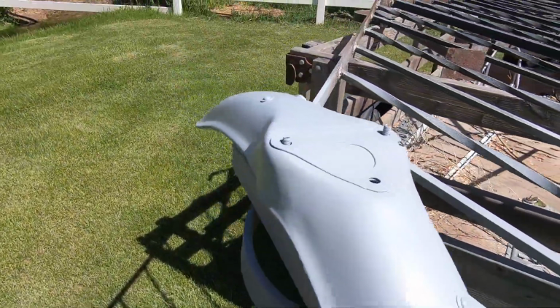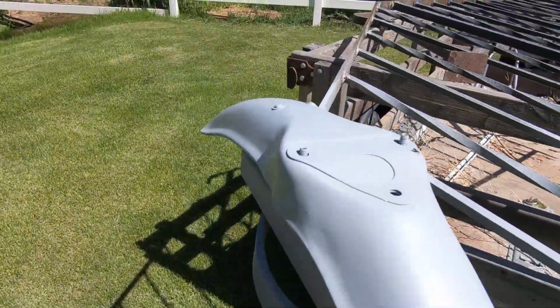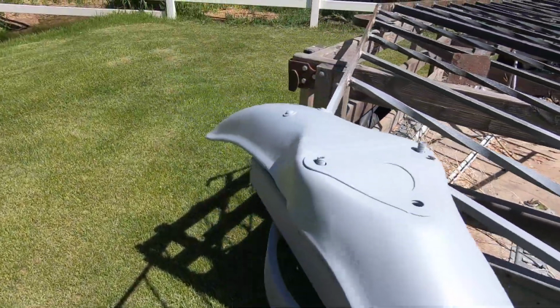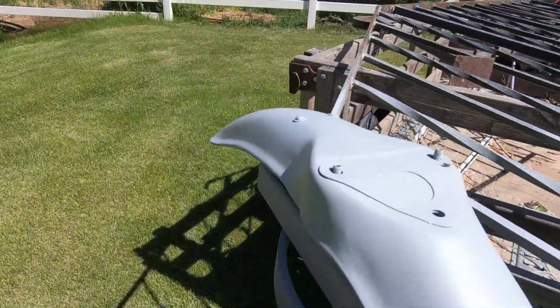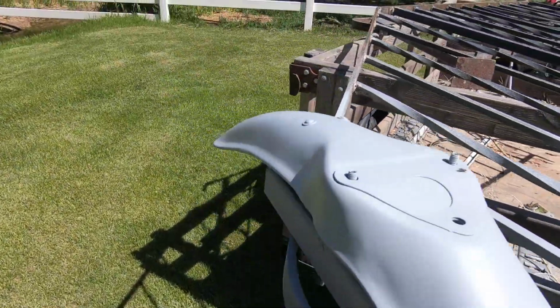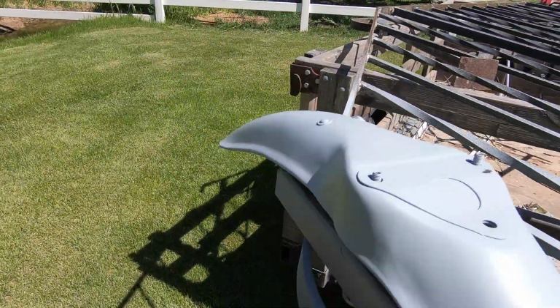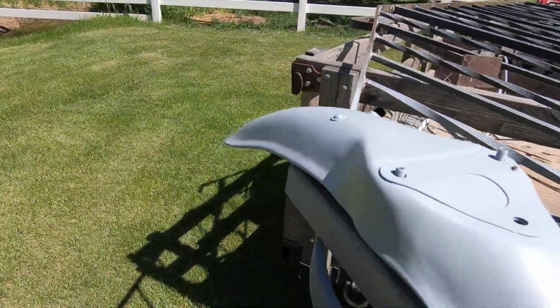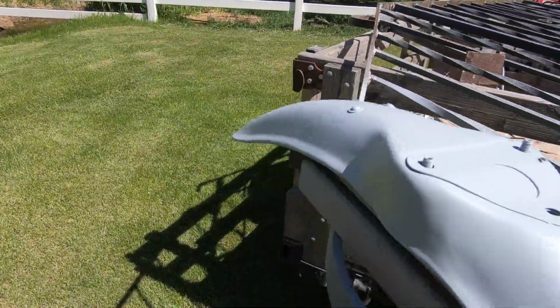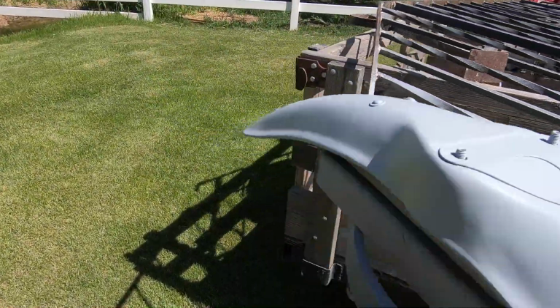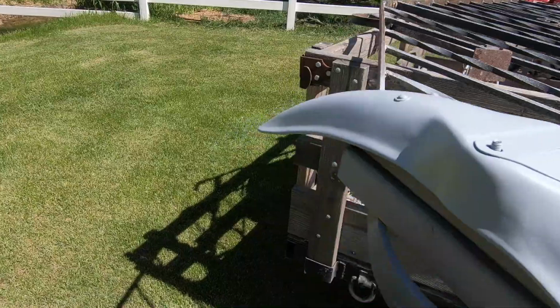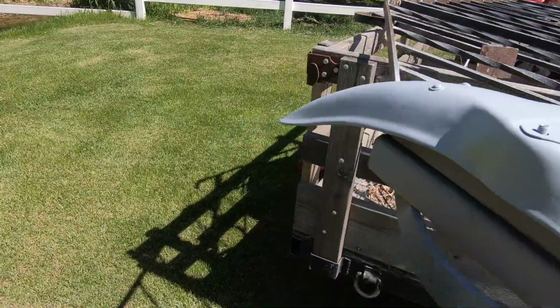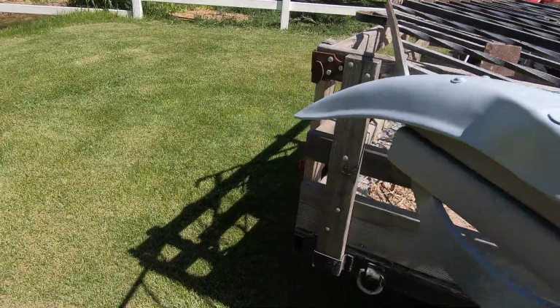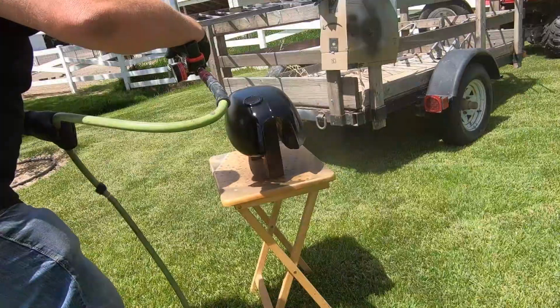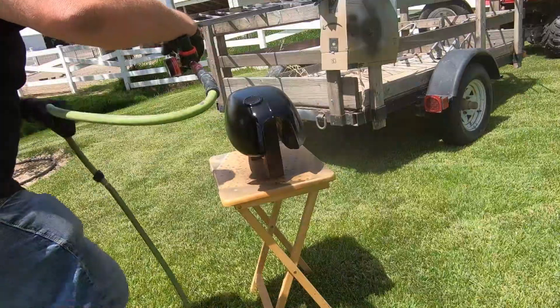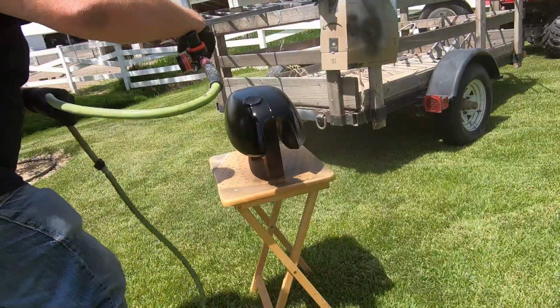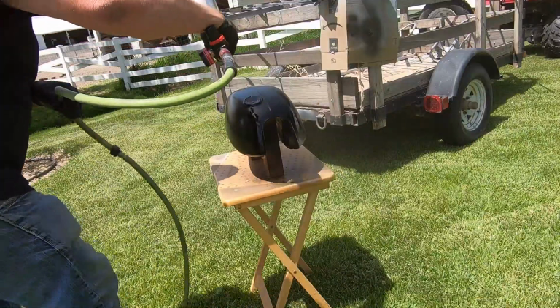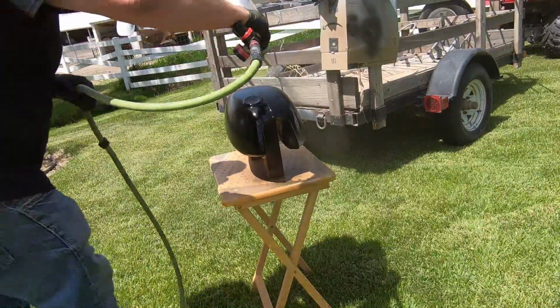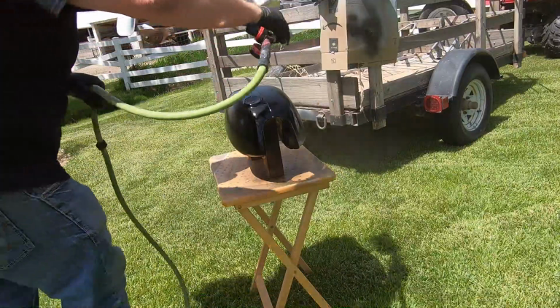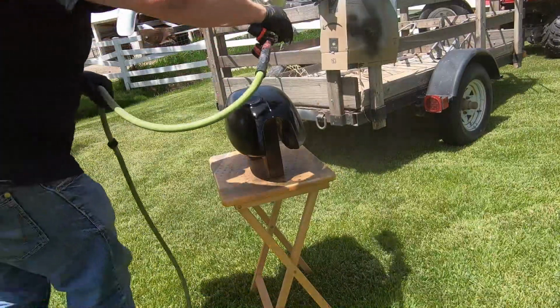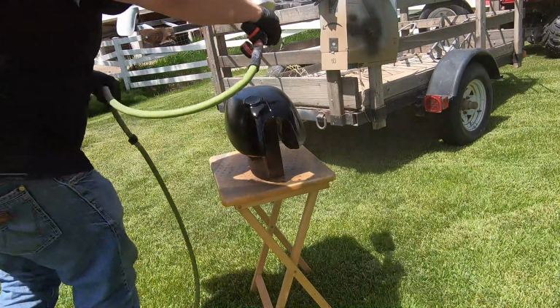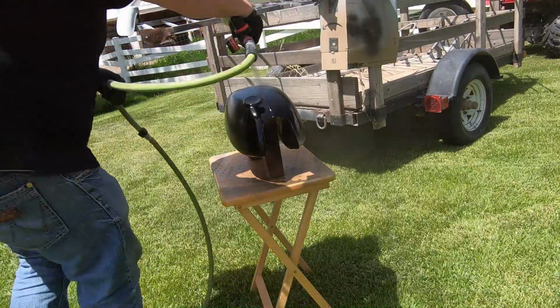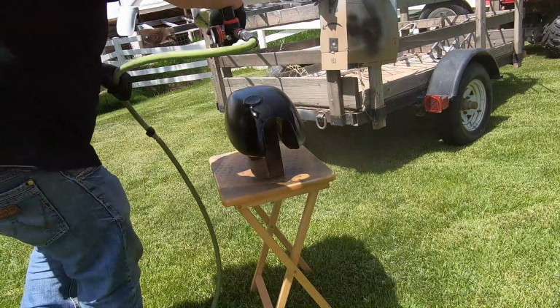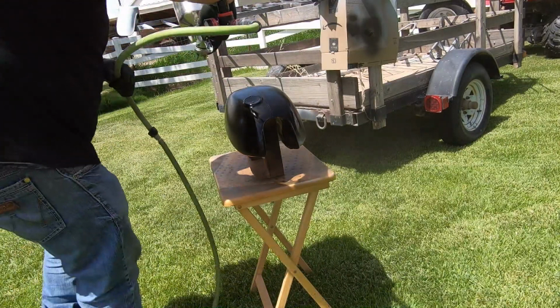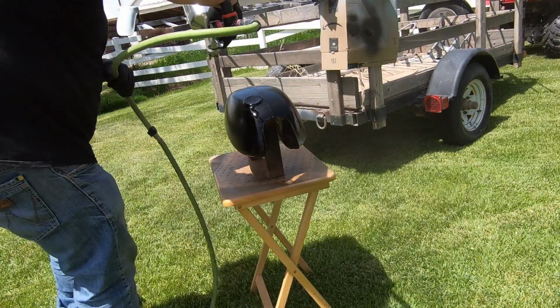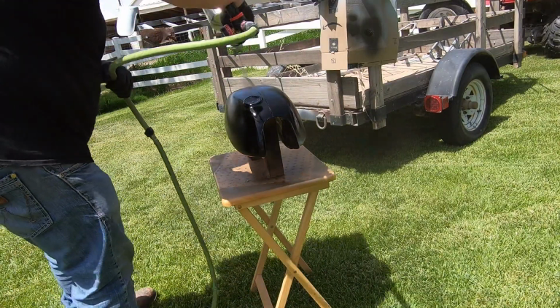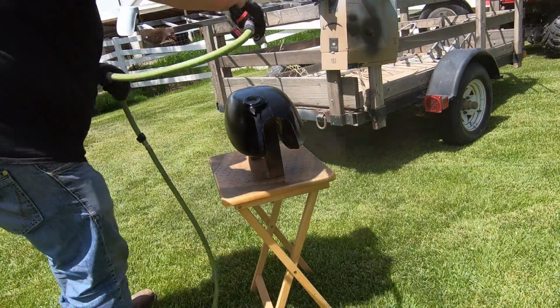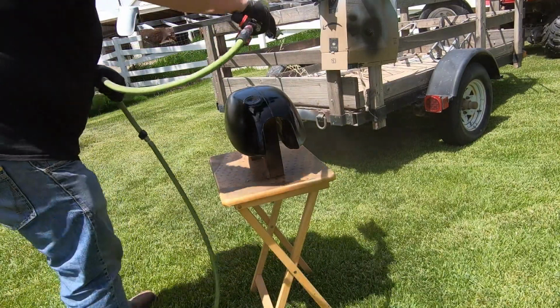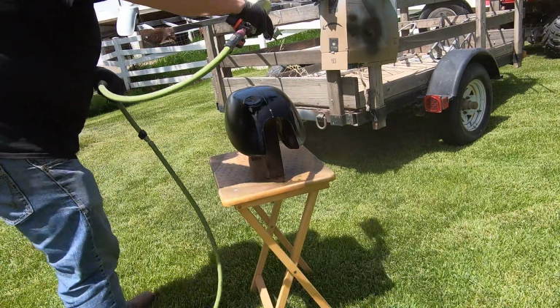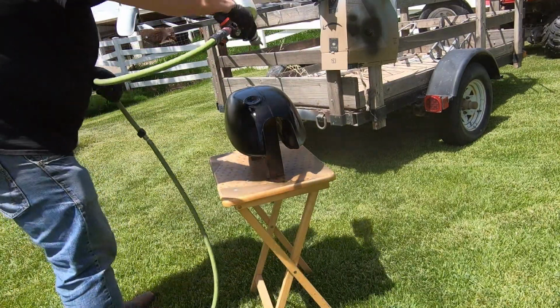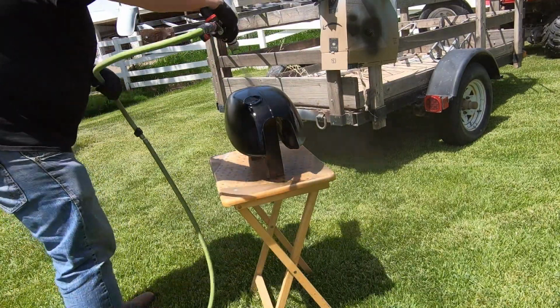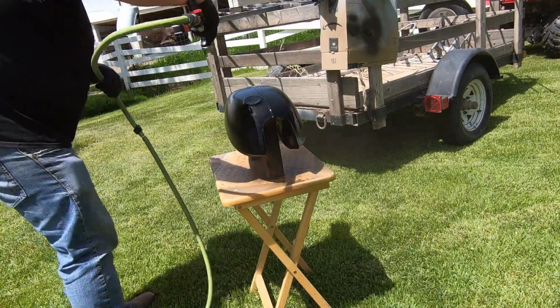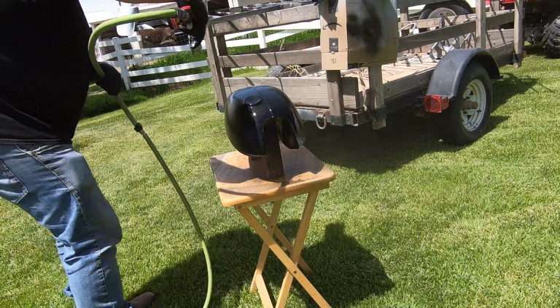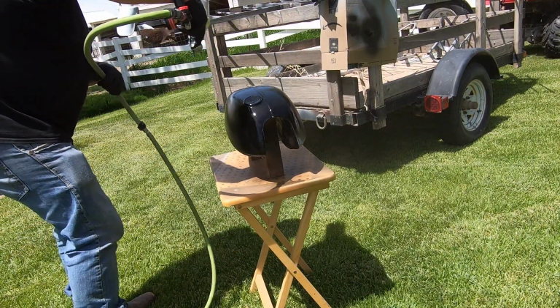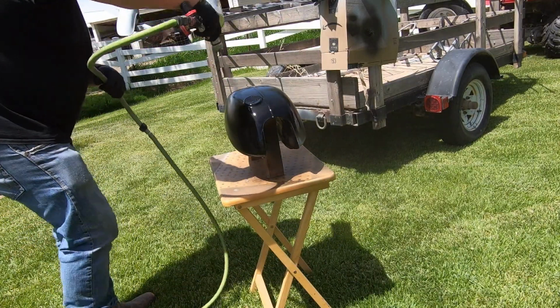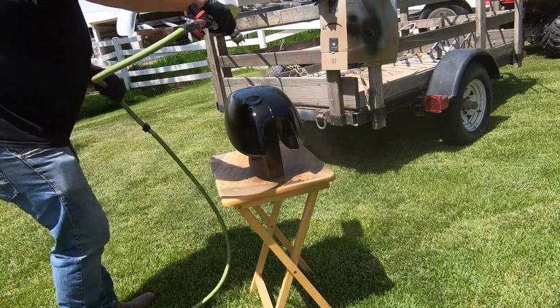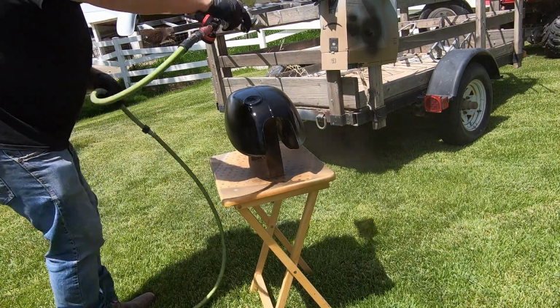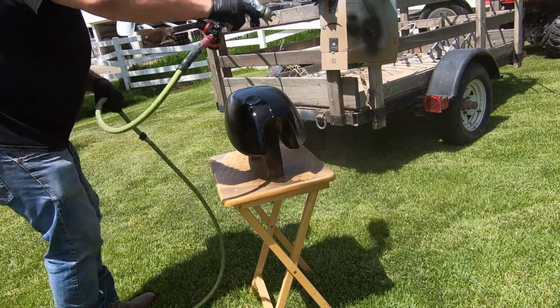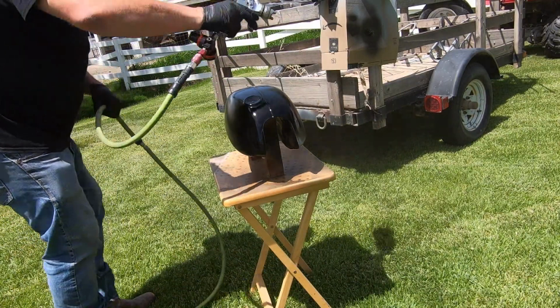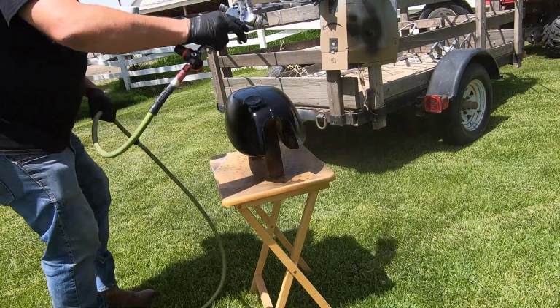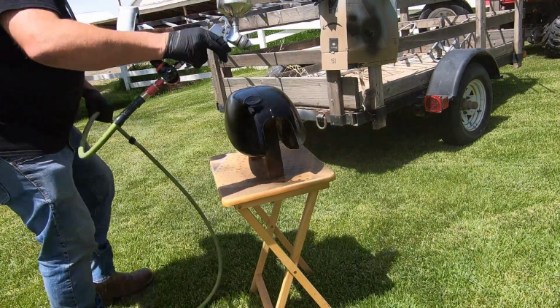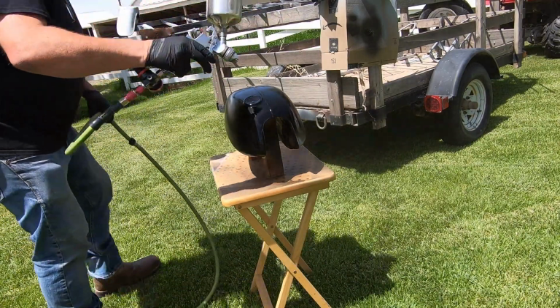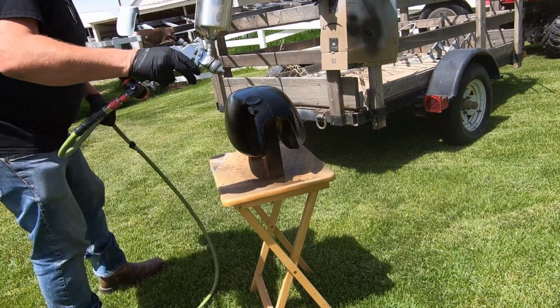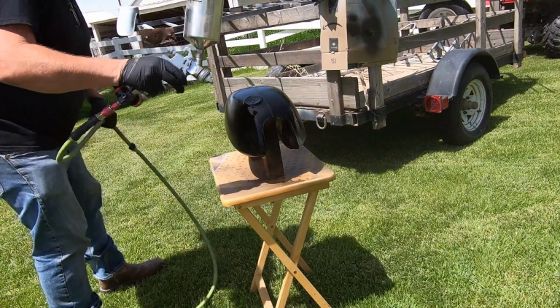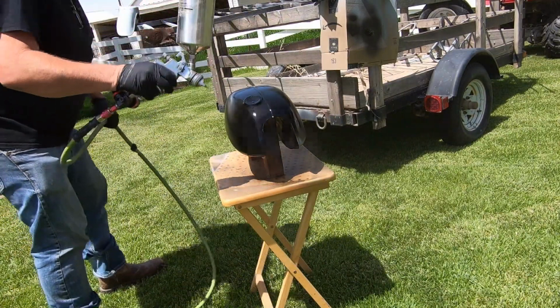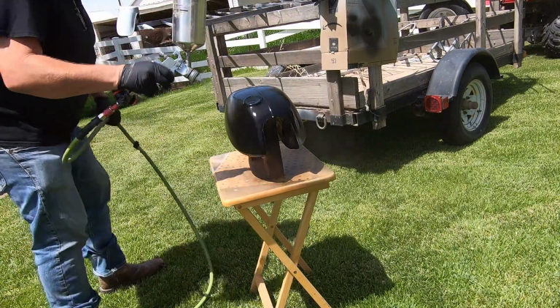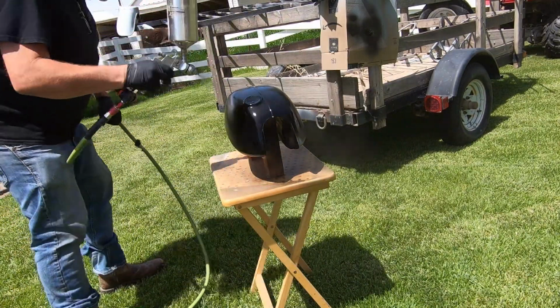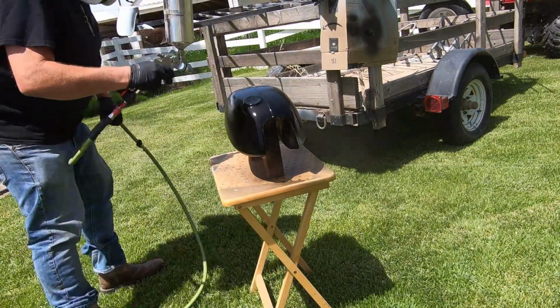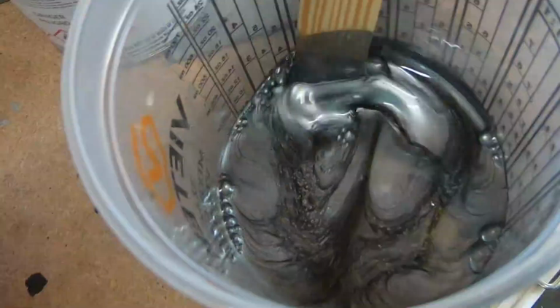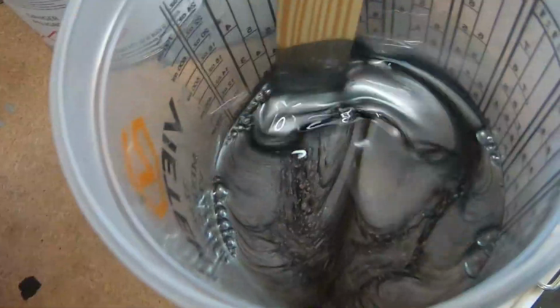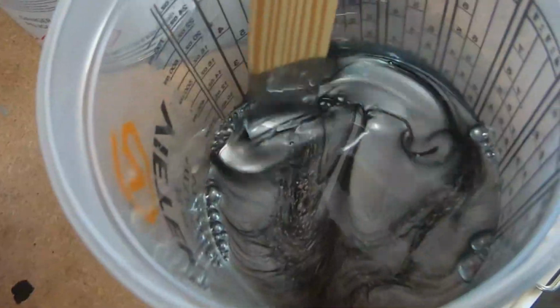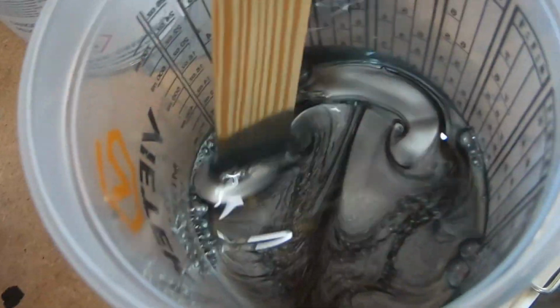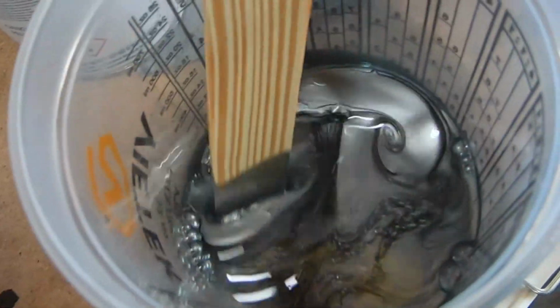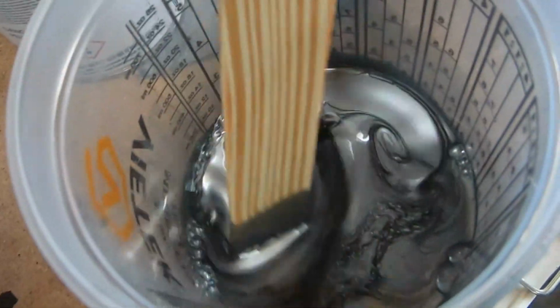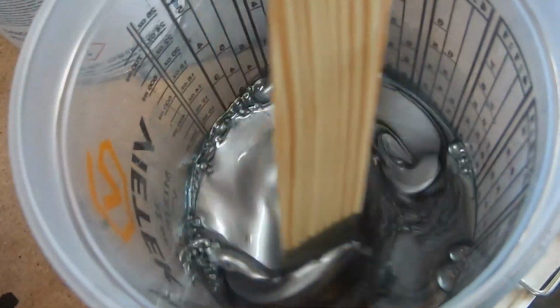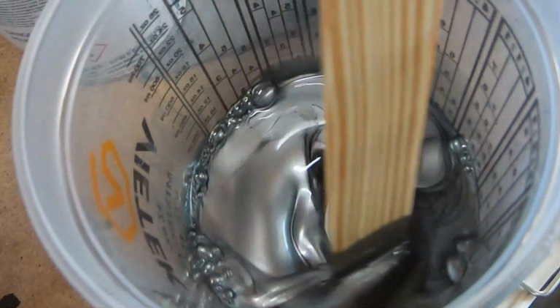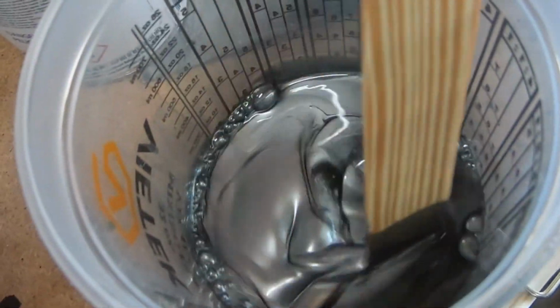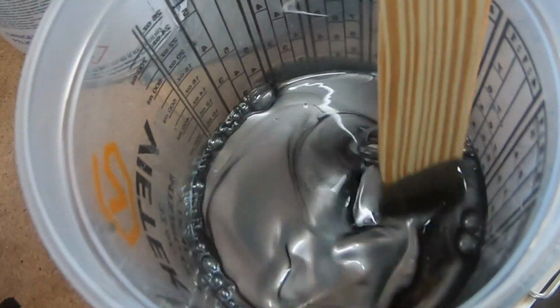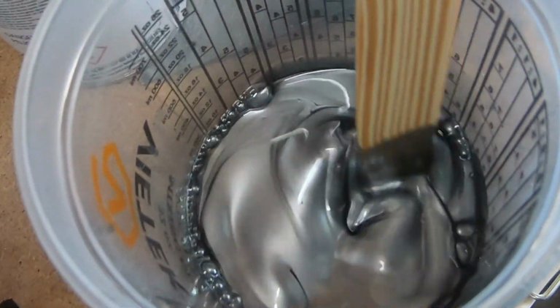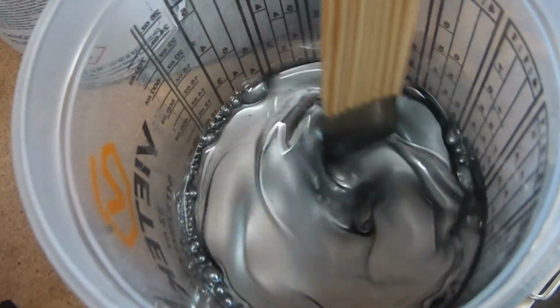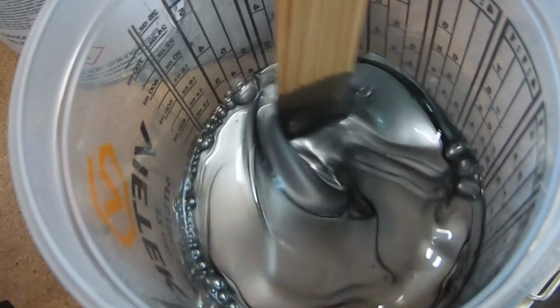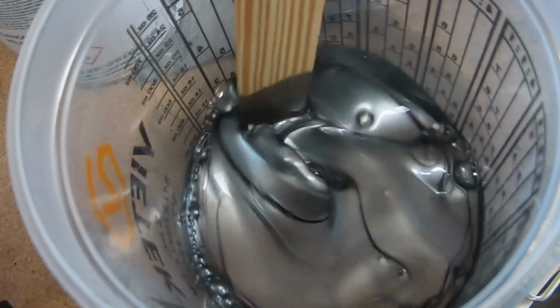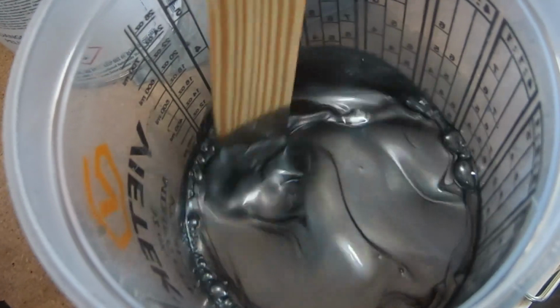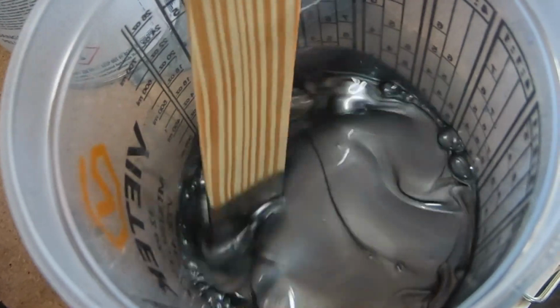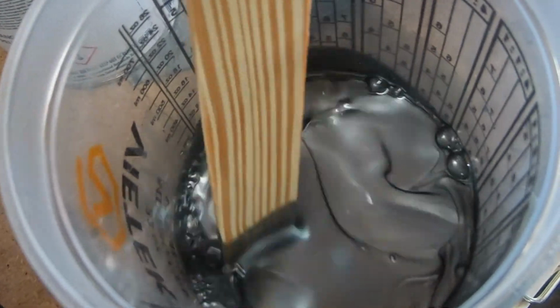Moving on to paint, I sprayed two coats of black followed by one coat of silver. I want the silver to be pretty thin for the next step.